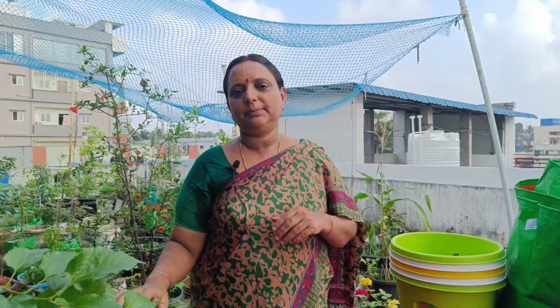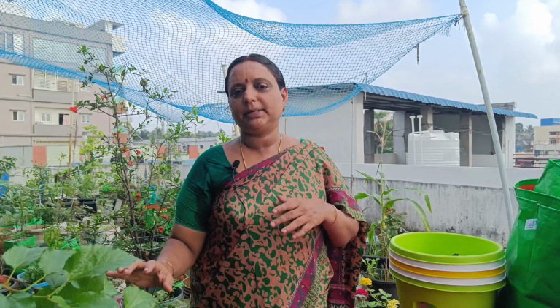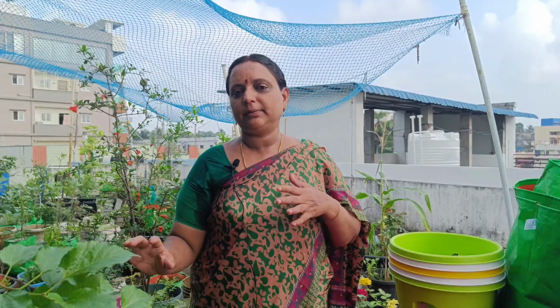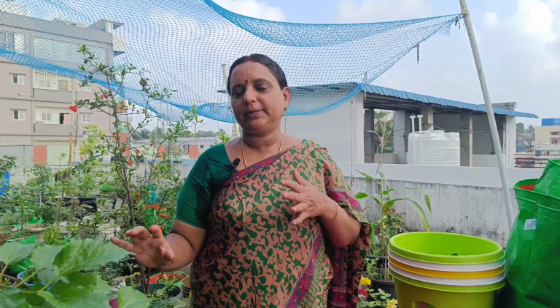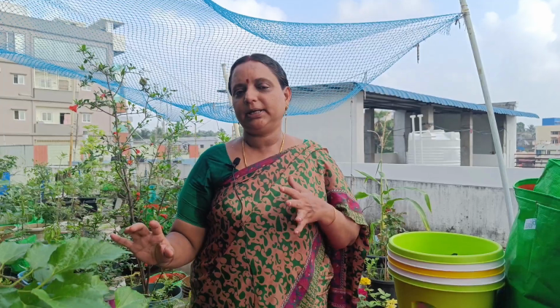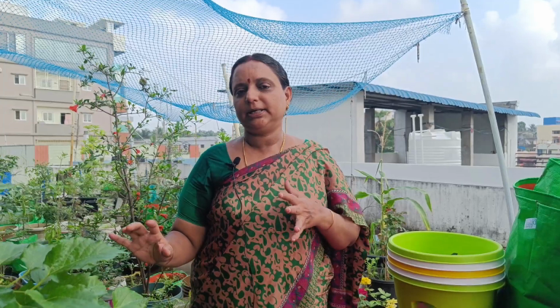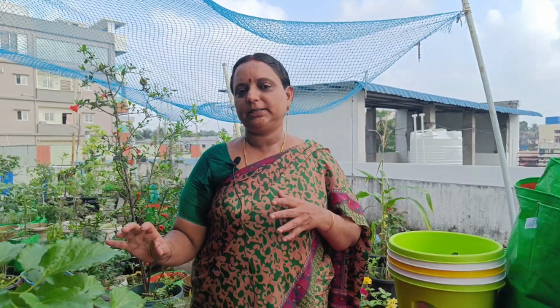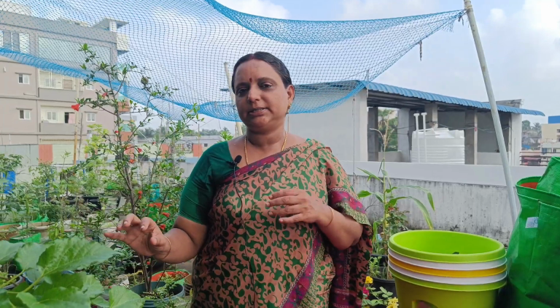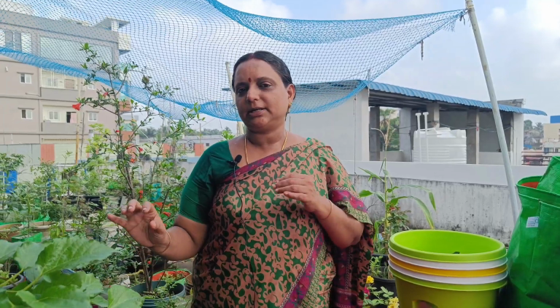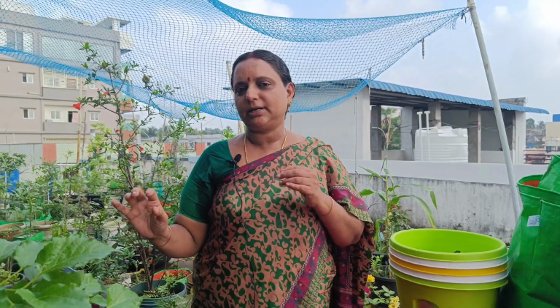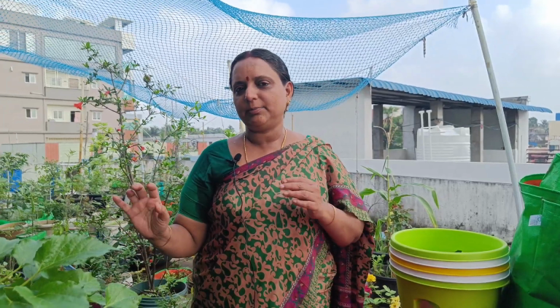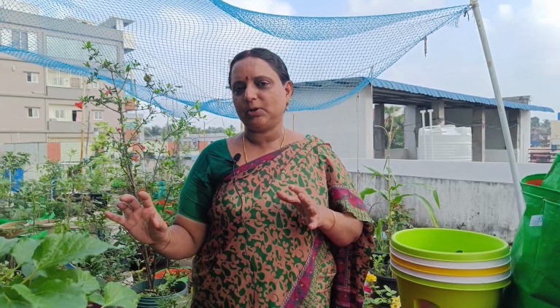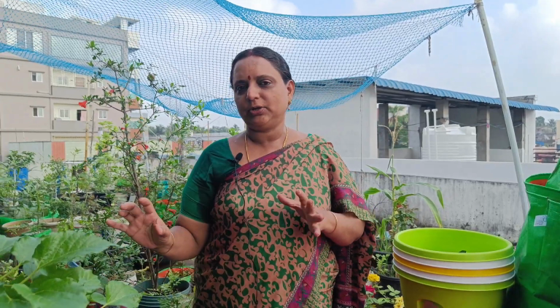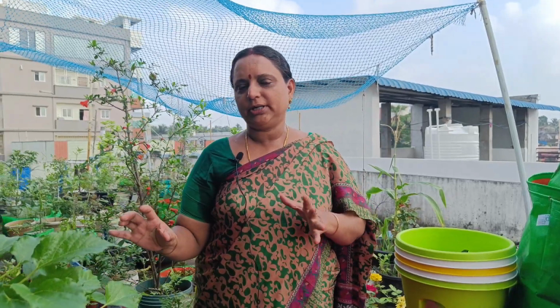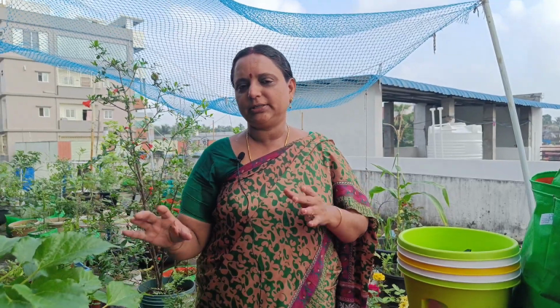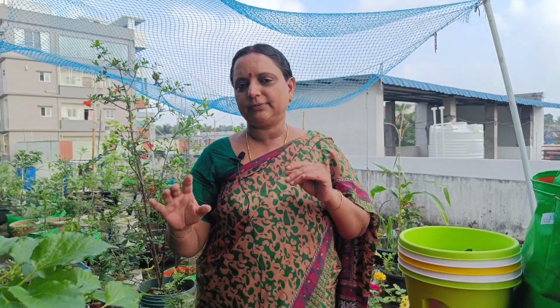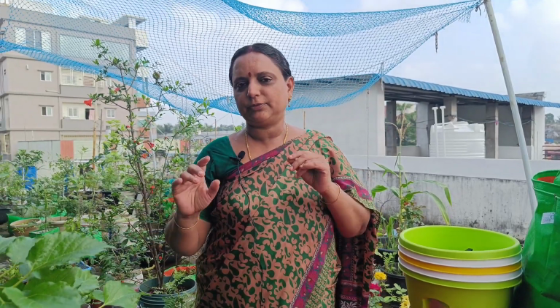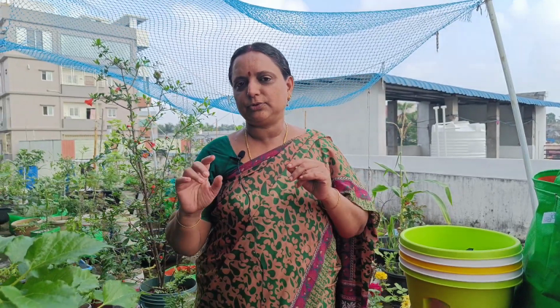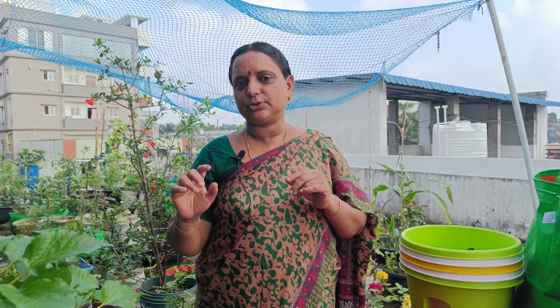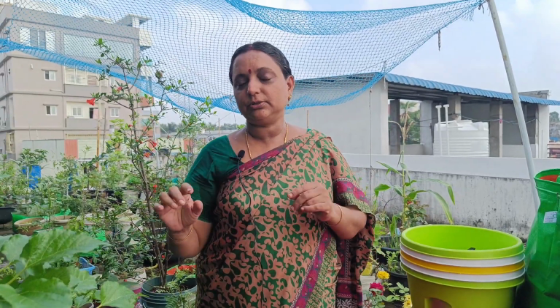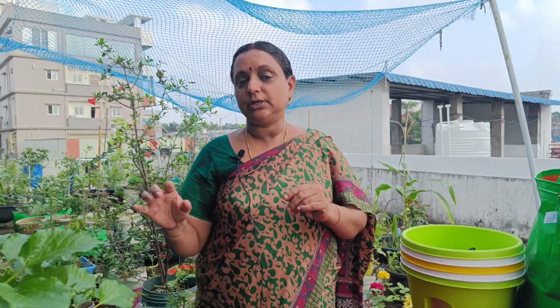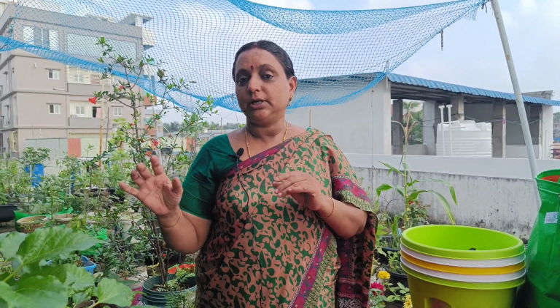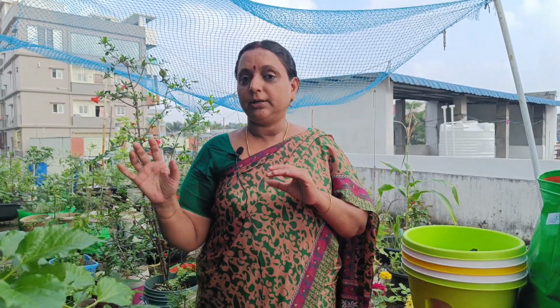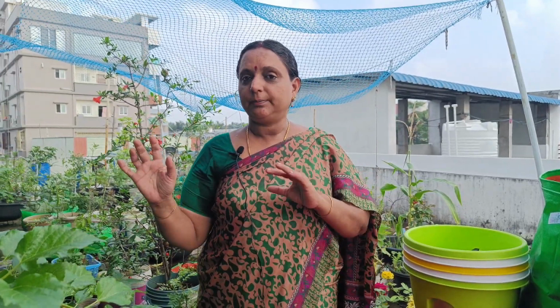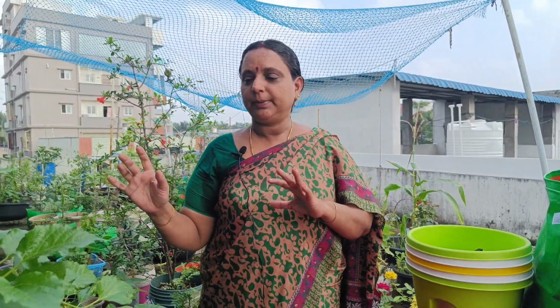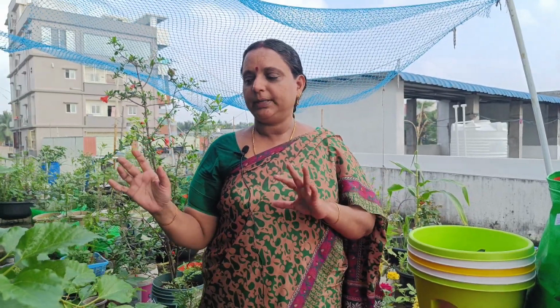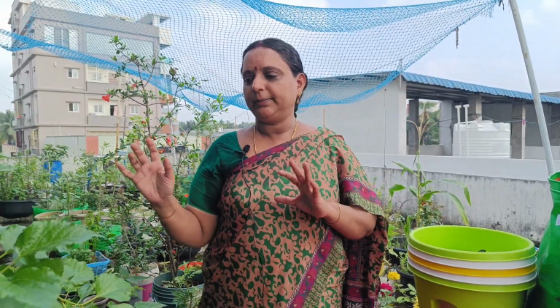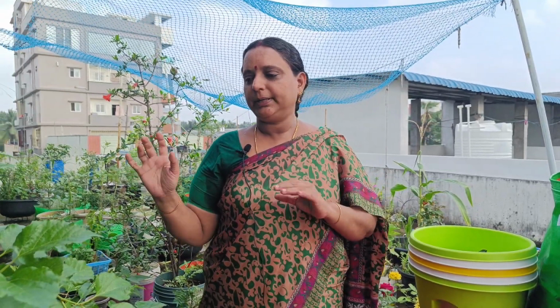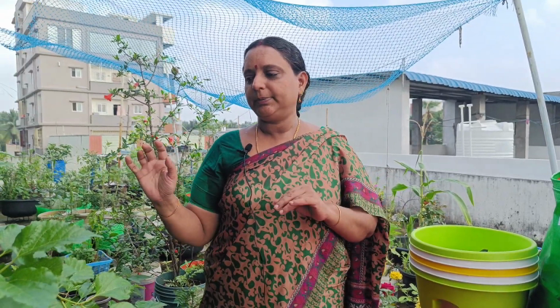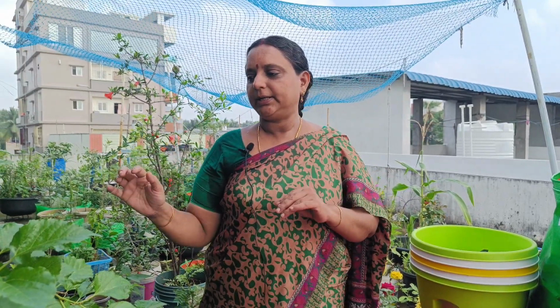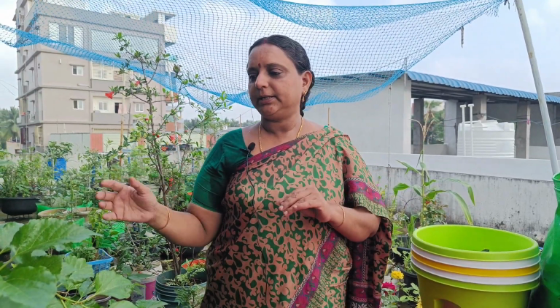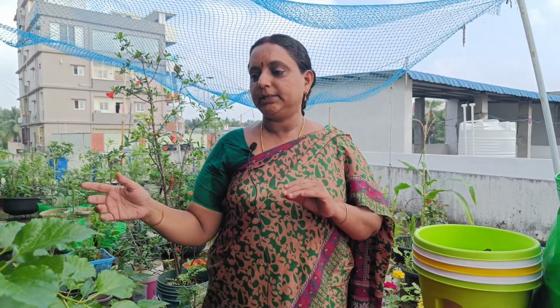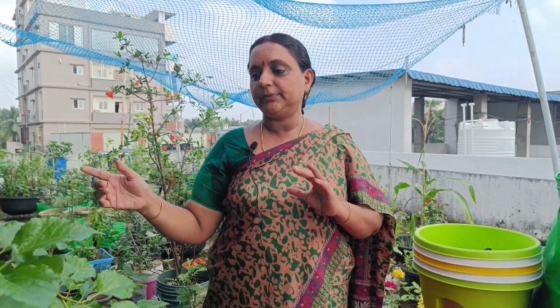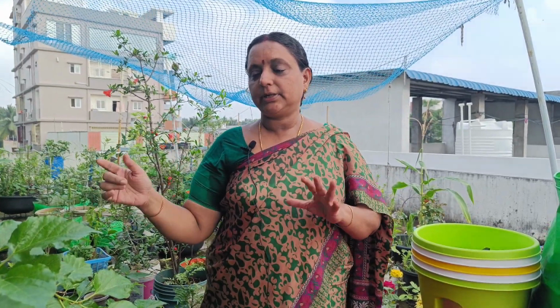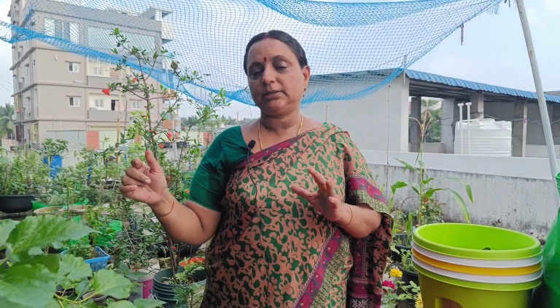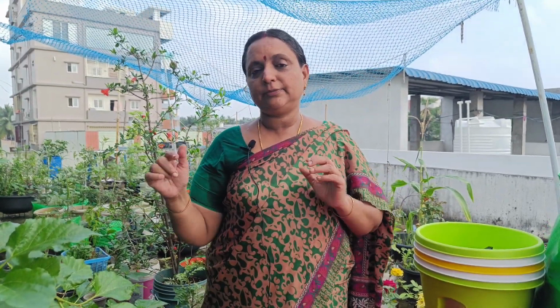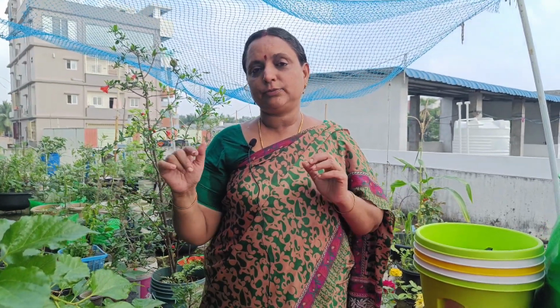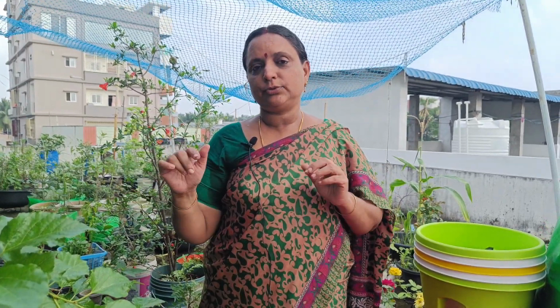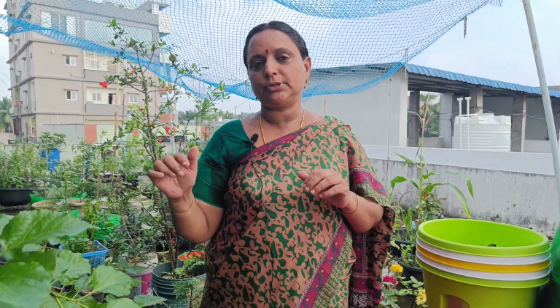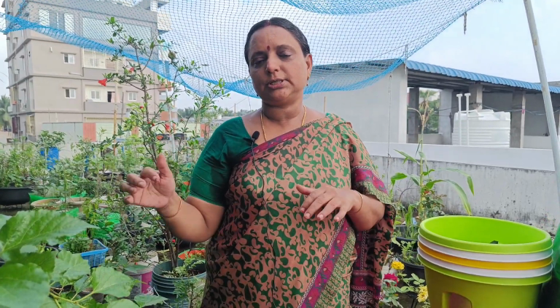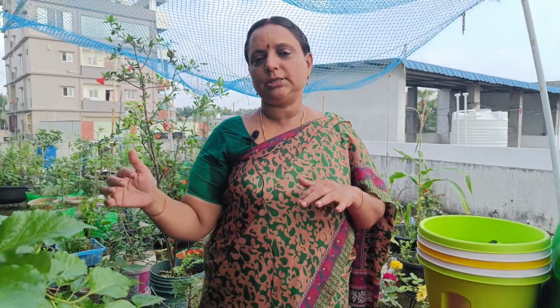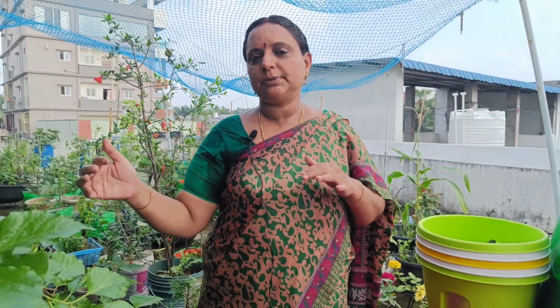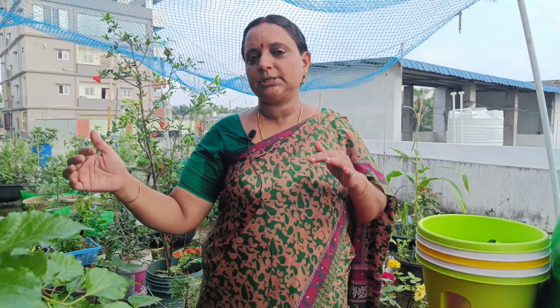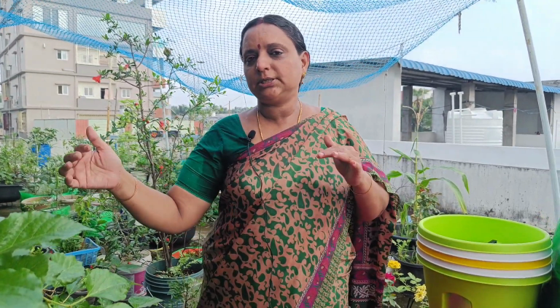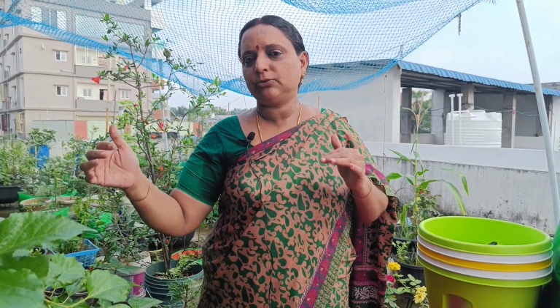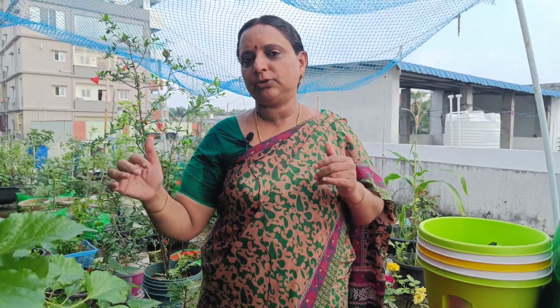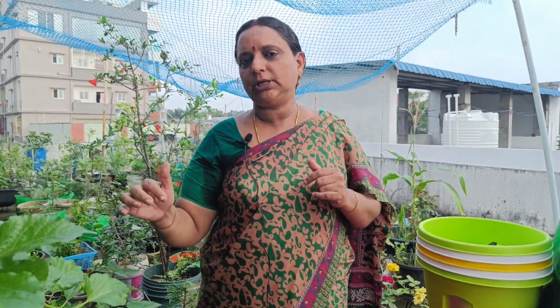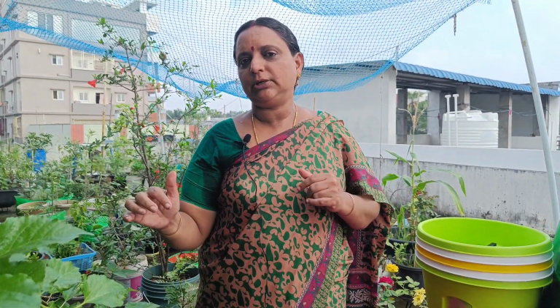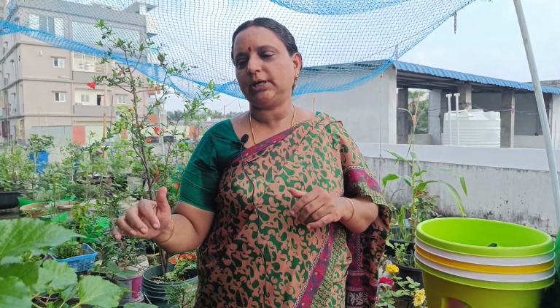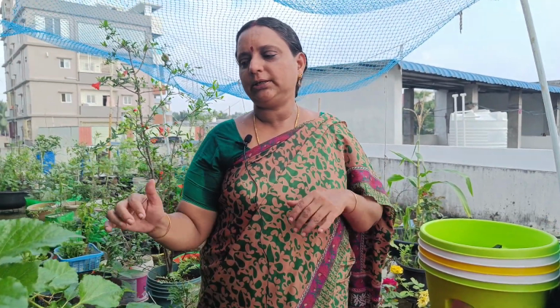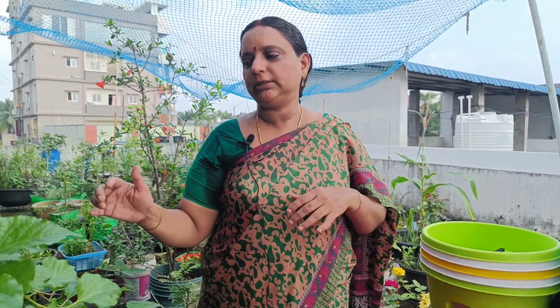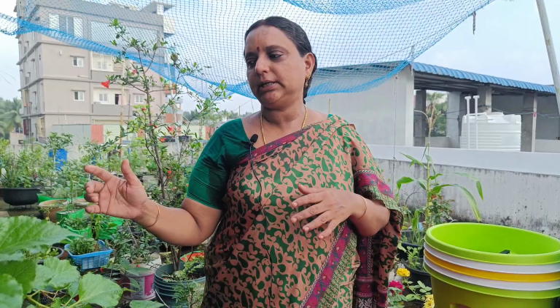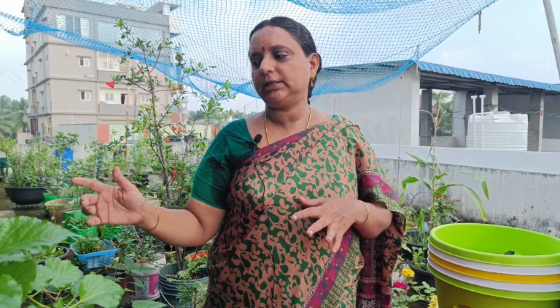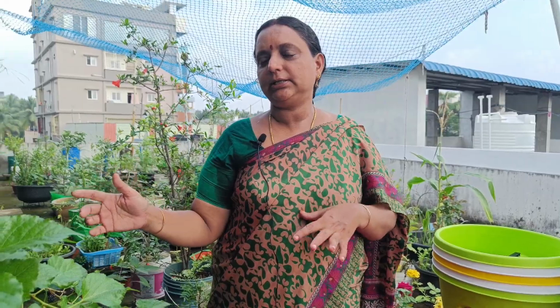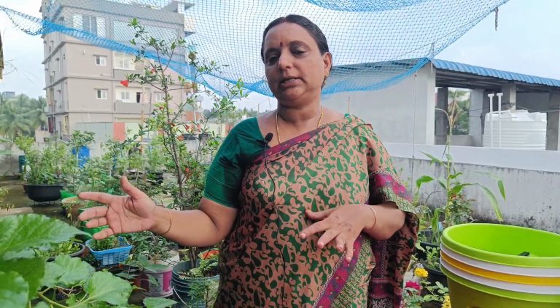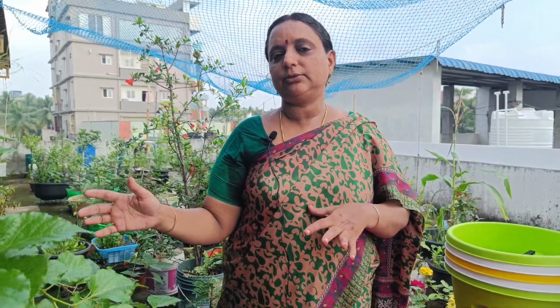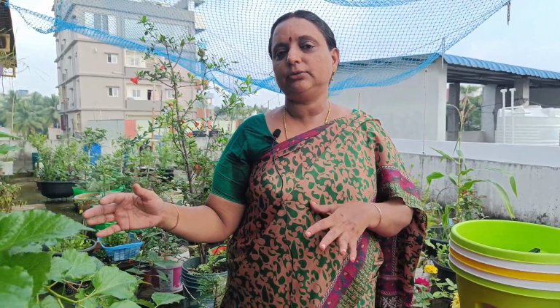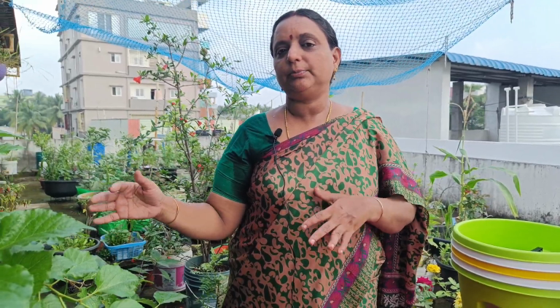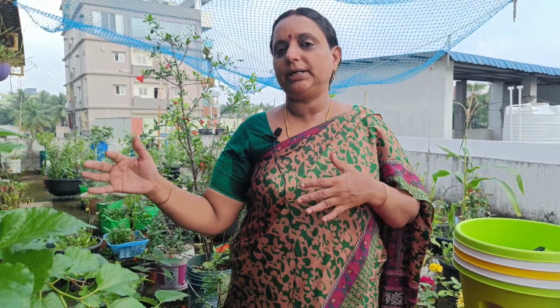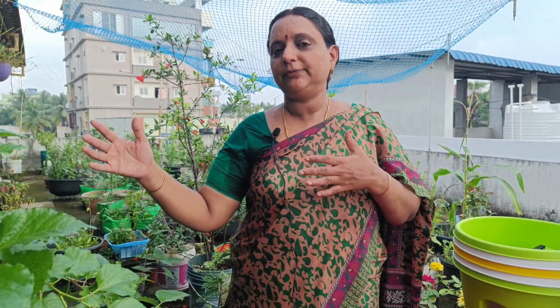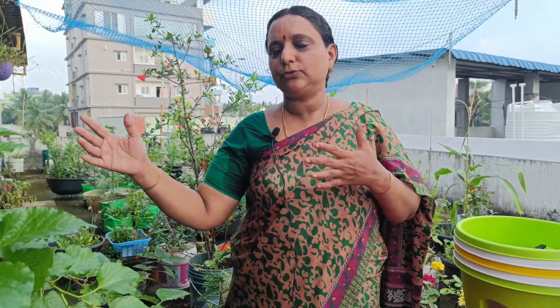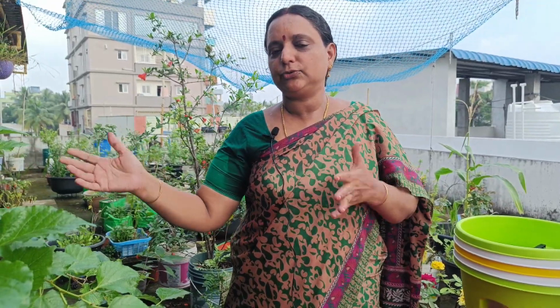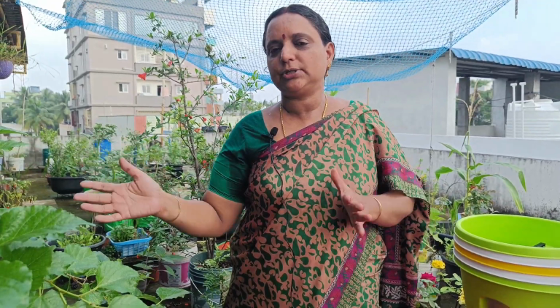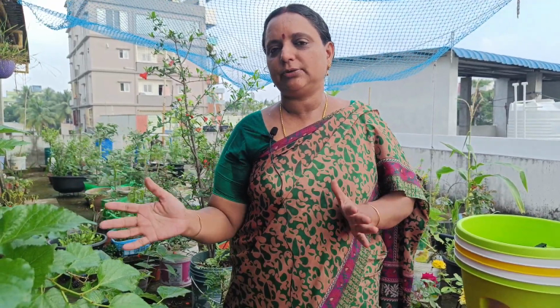This is the first fruit. I have to tell you about the fruits of the mulberry. I am going to show you the fruits of the mulberry plants.